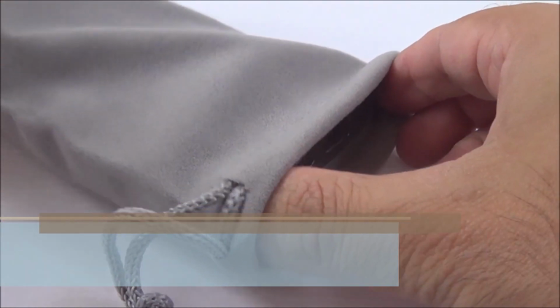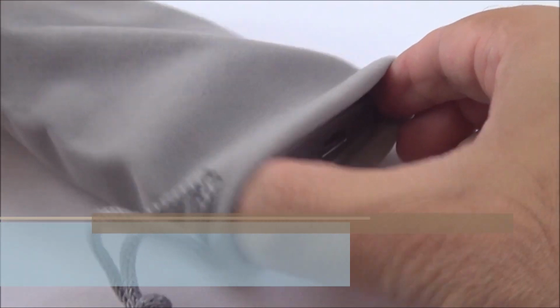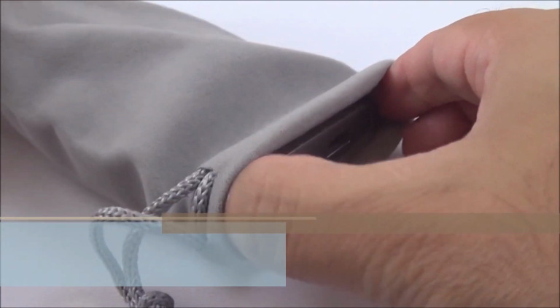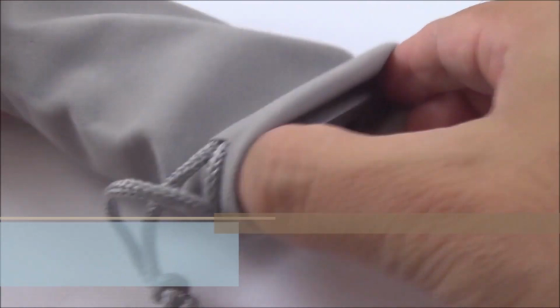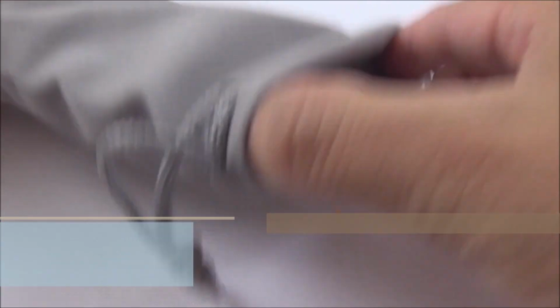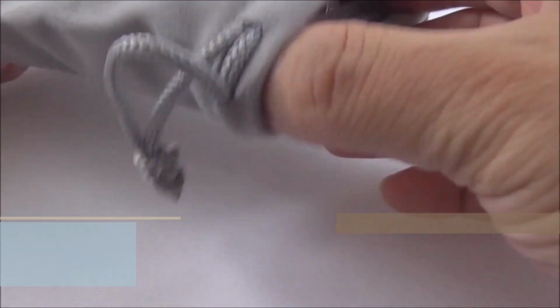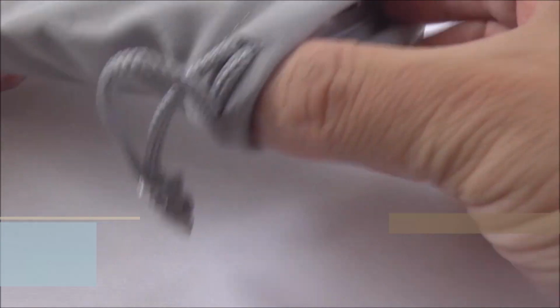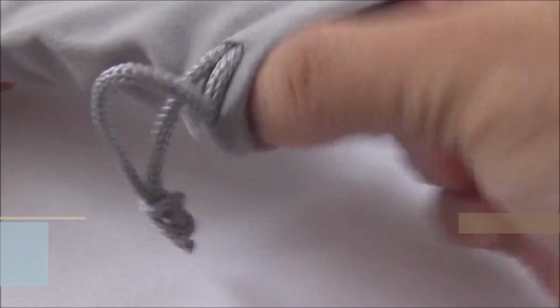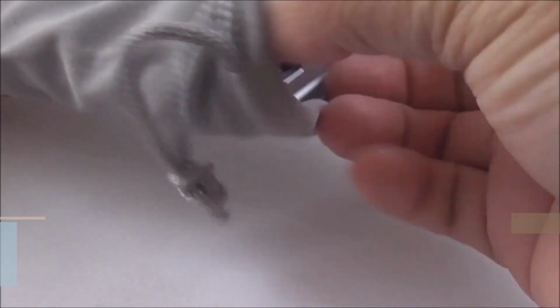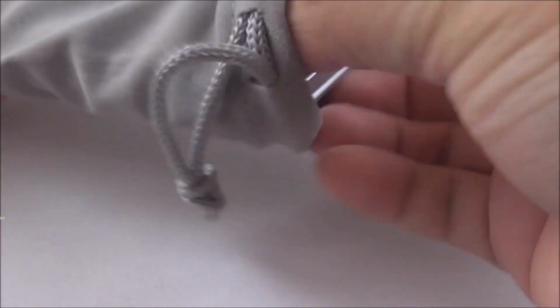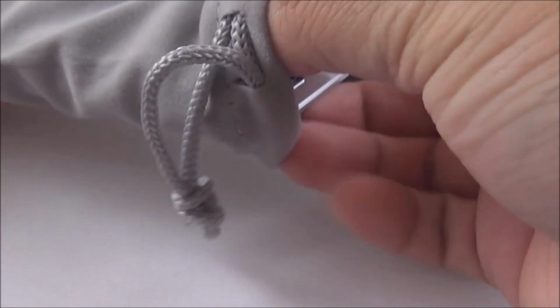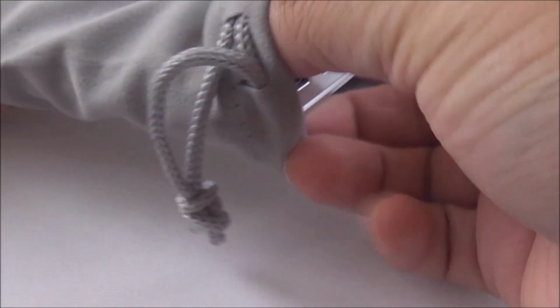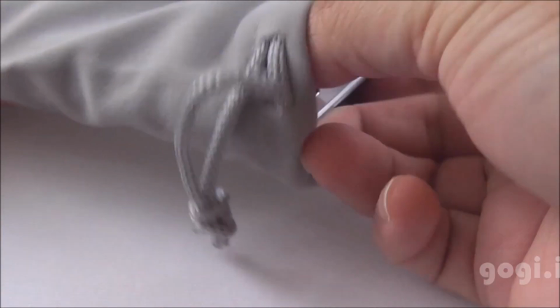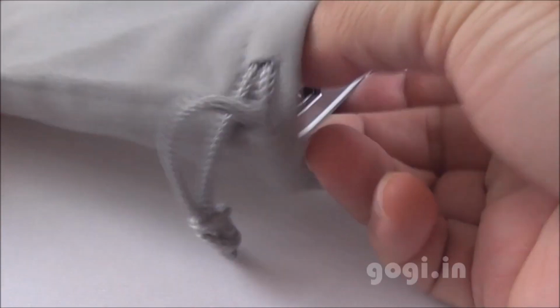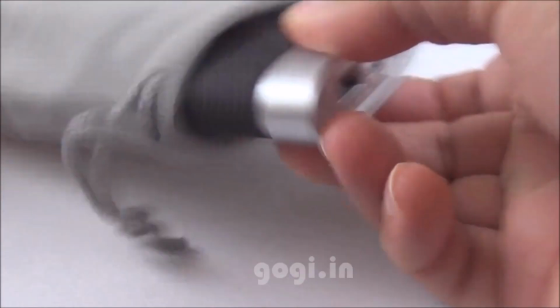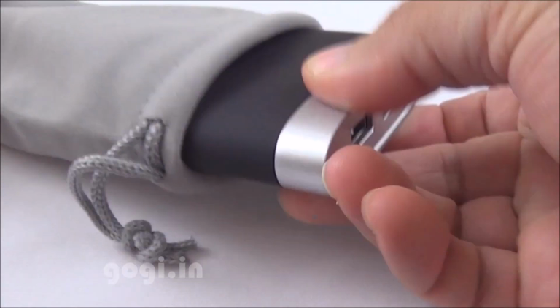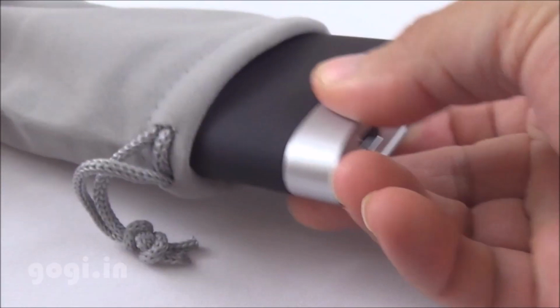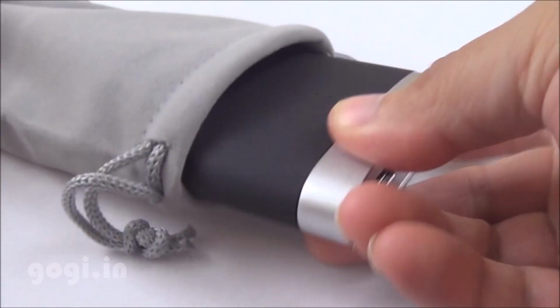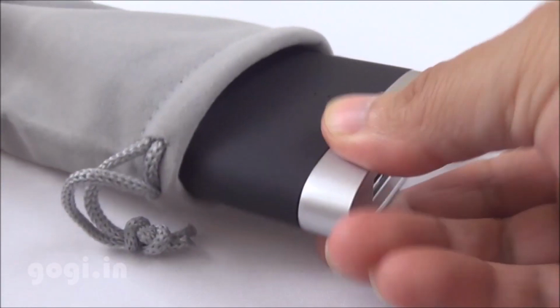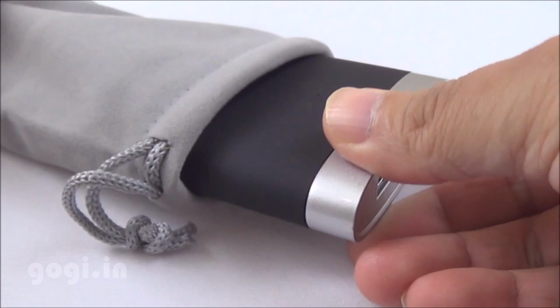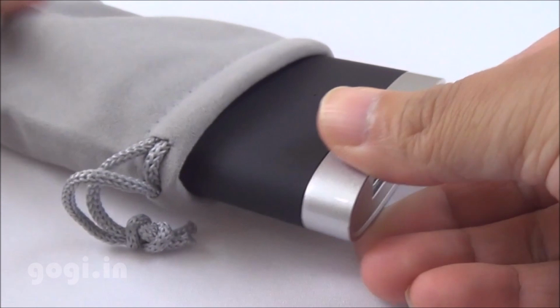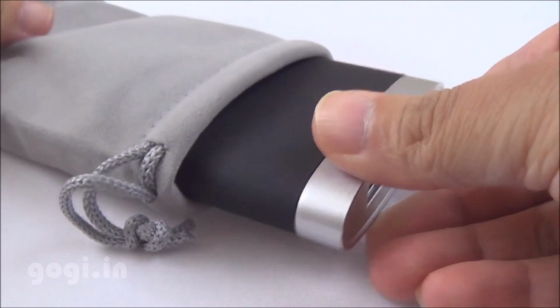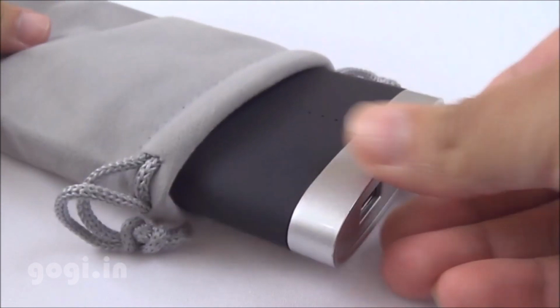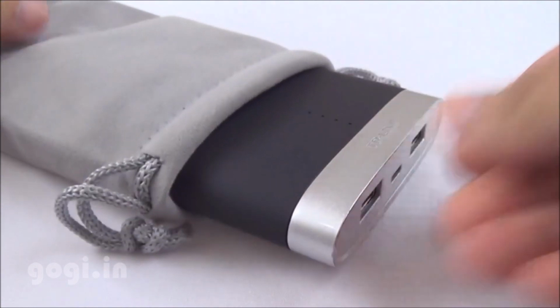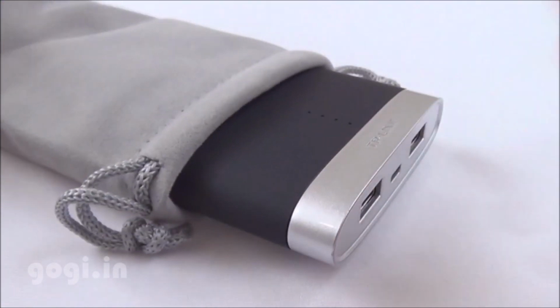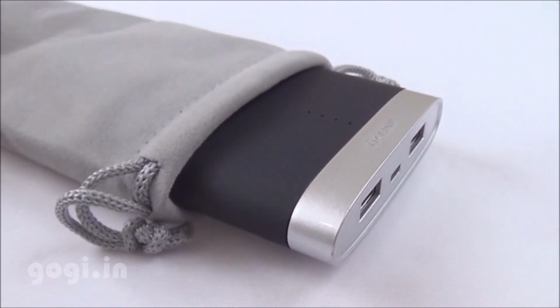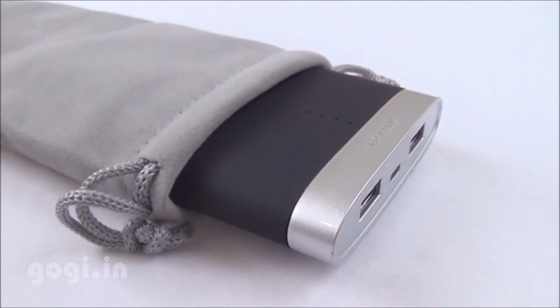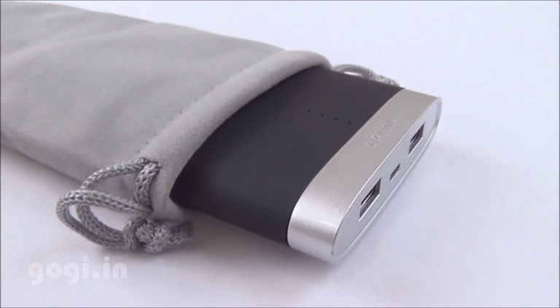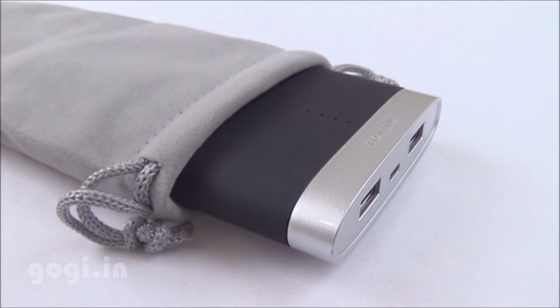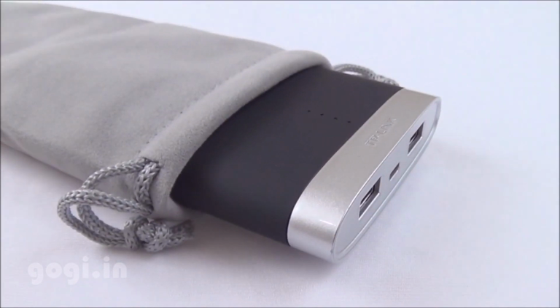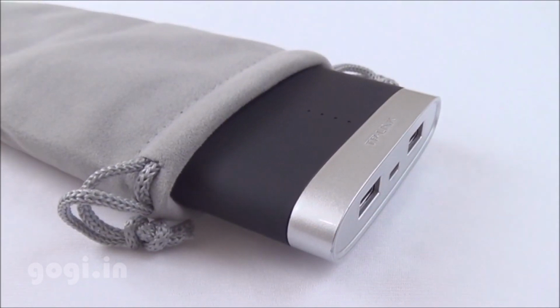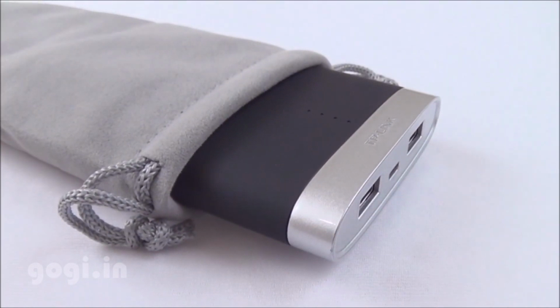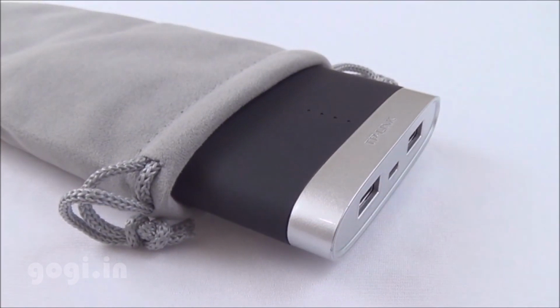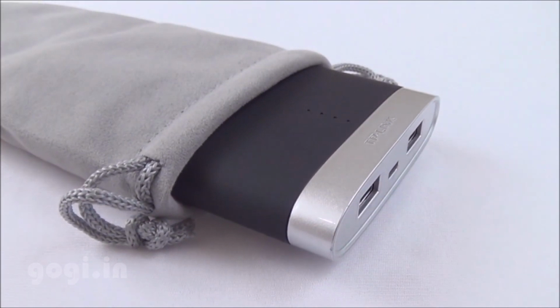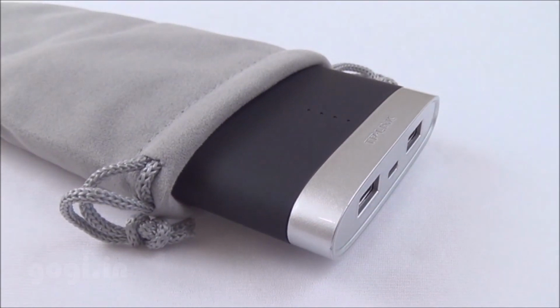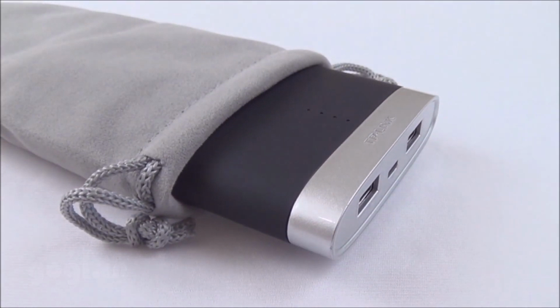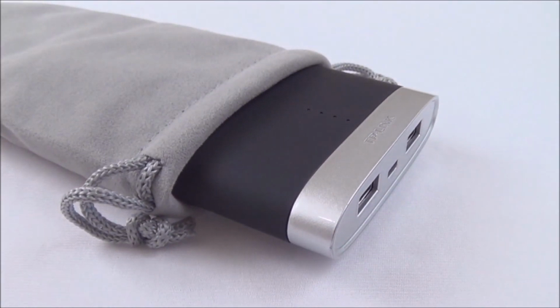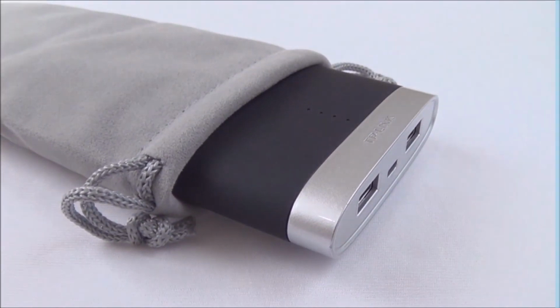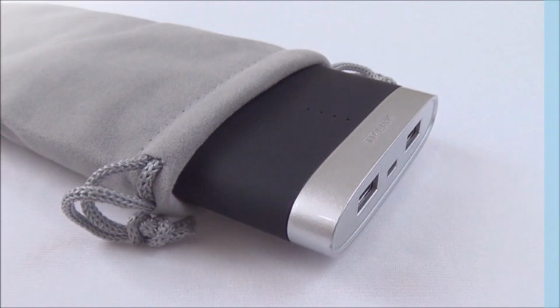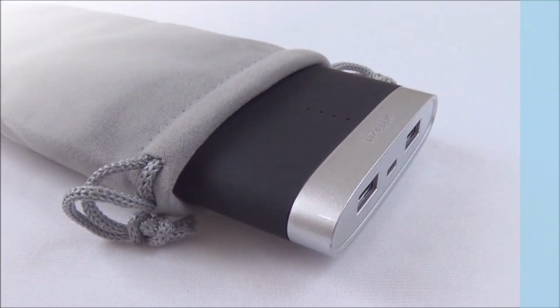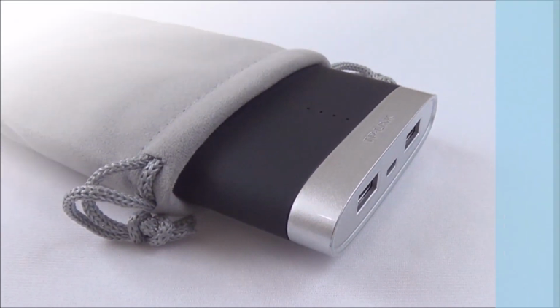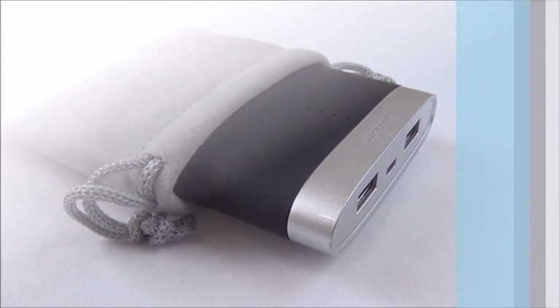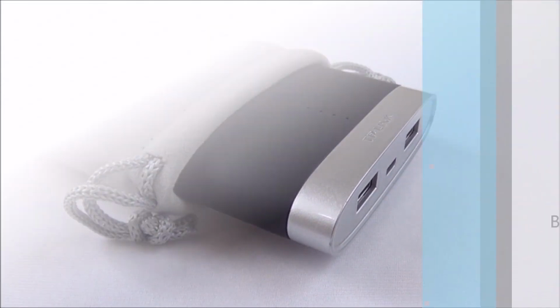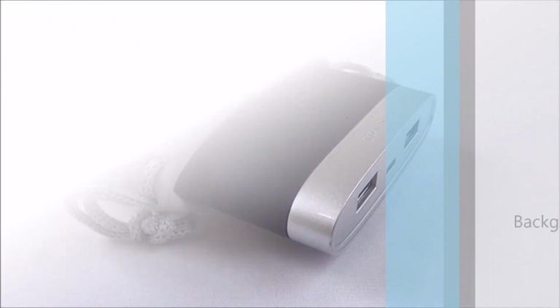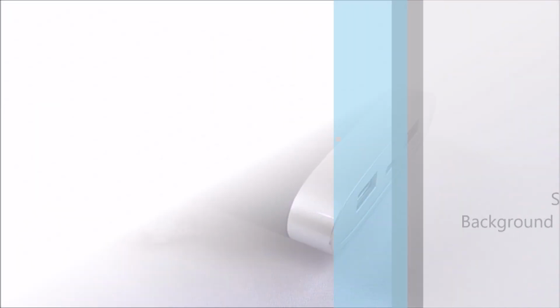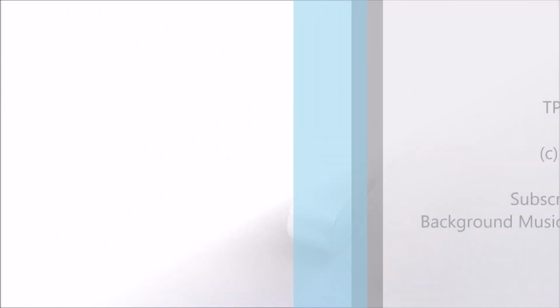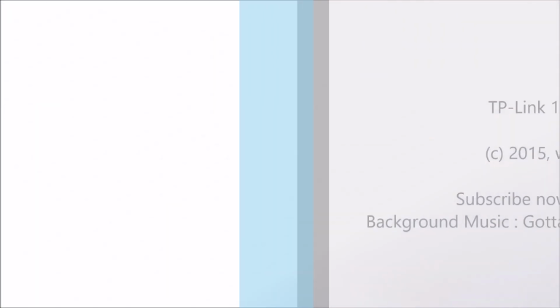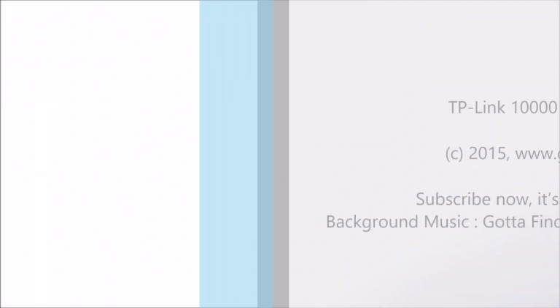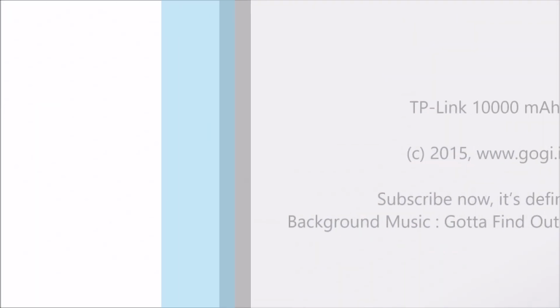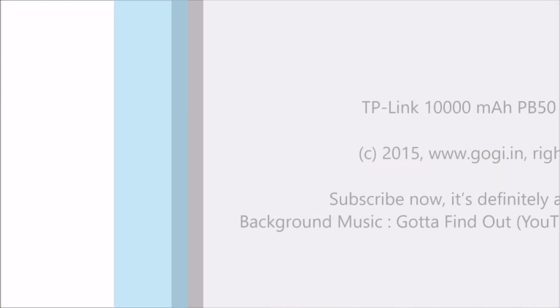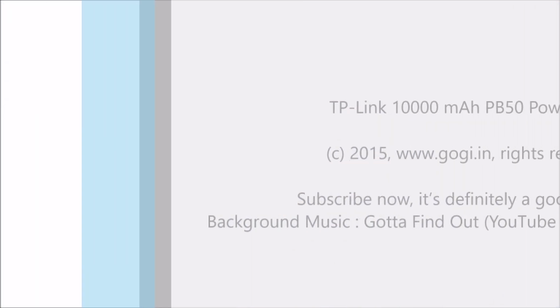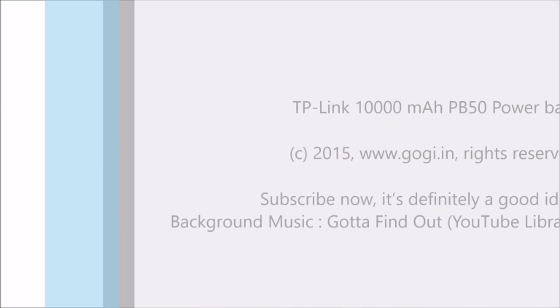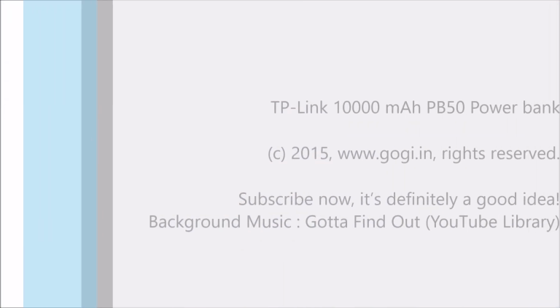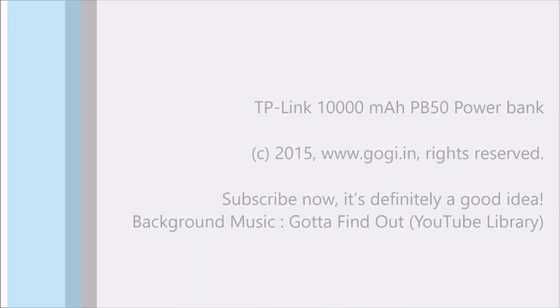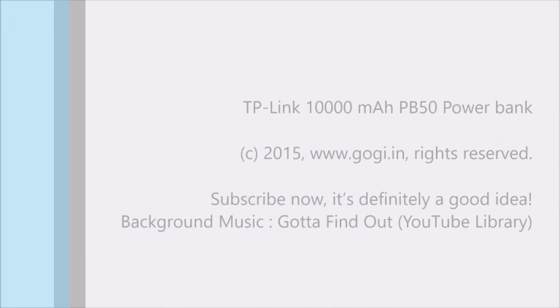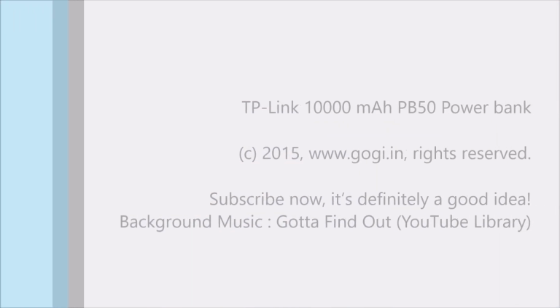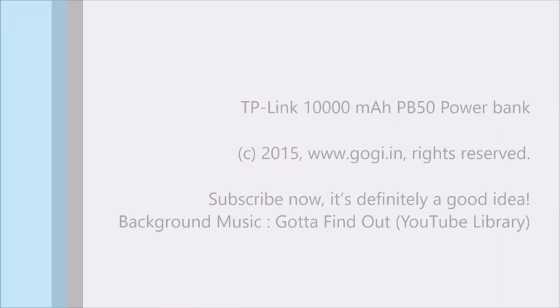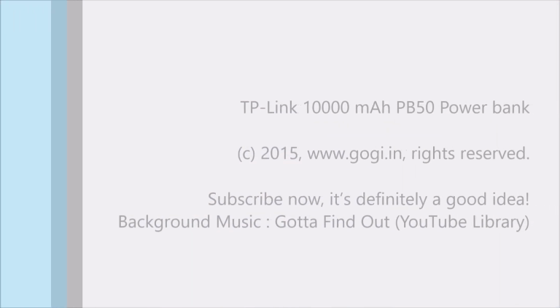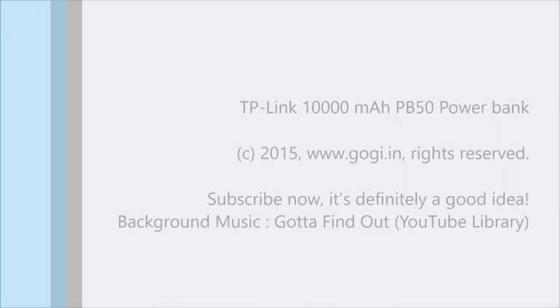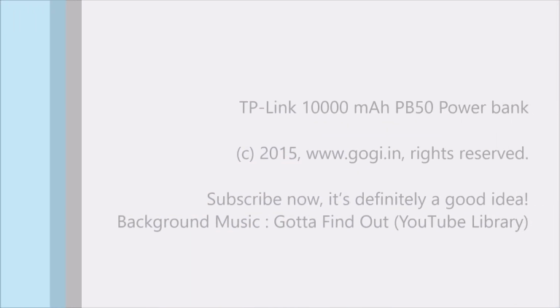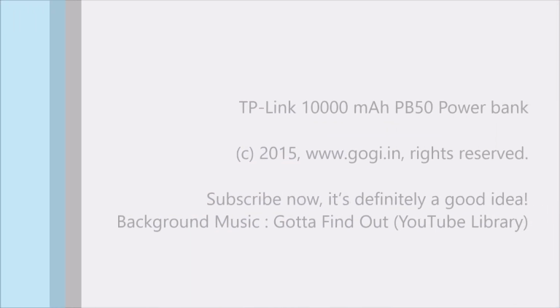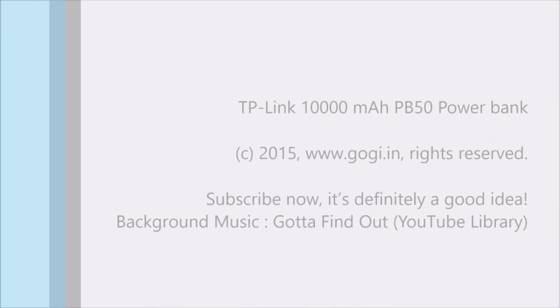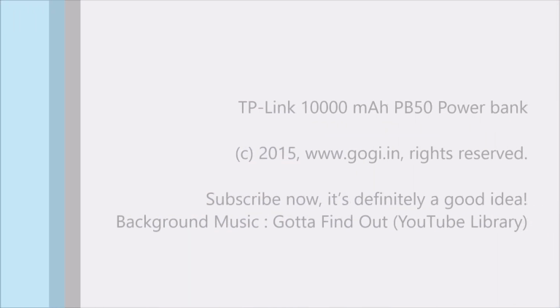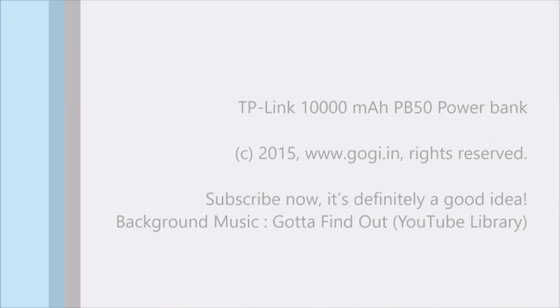This TP-Link 10,000 mAh power bank could be priced anywhere between 2500 to 3000 rupees.